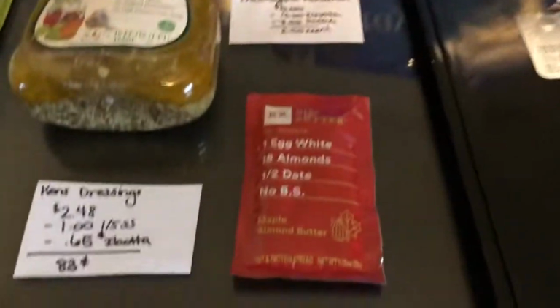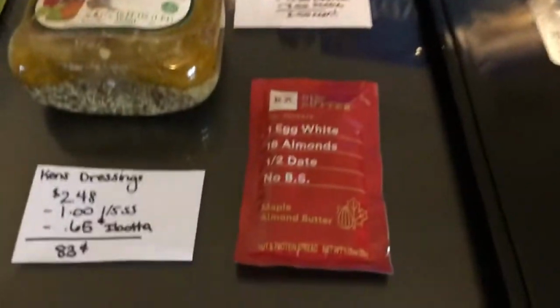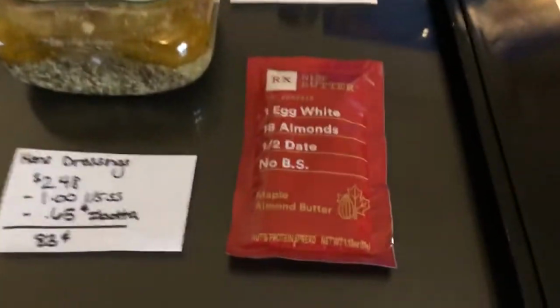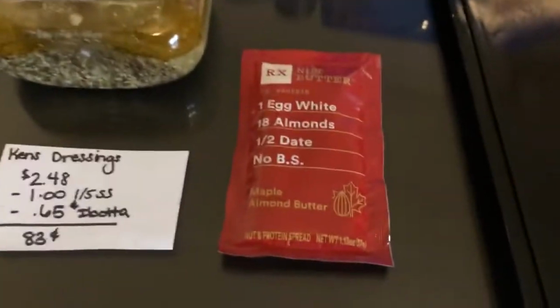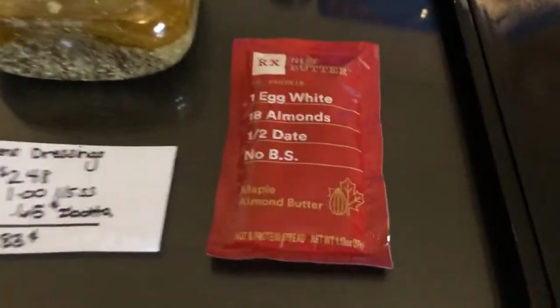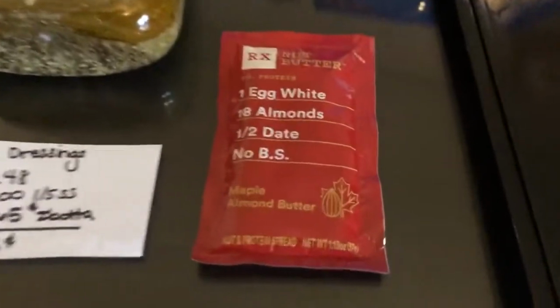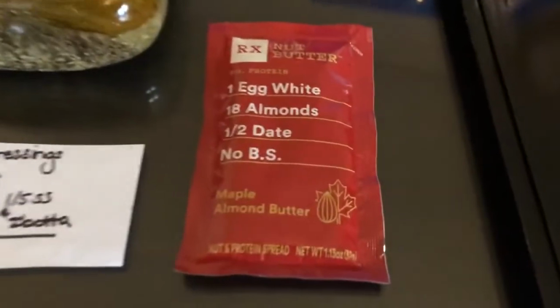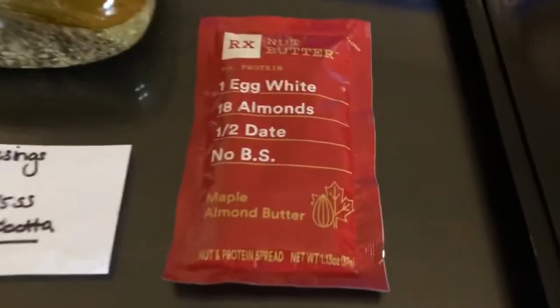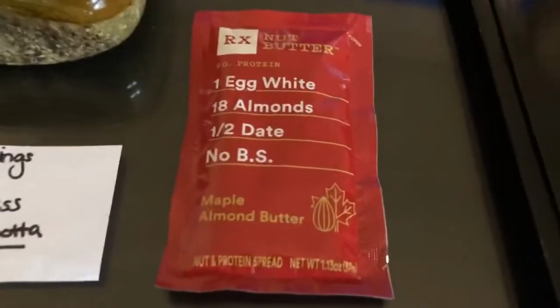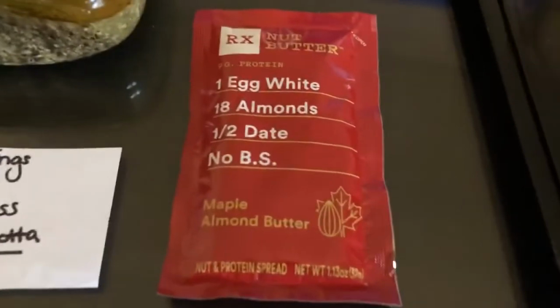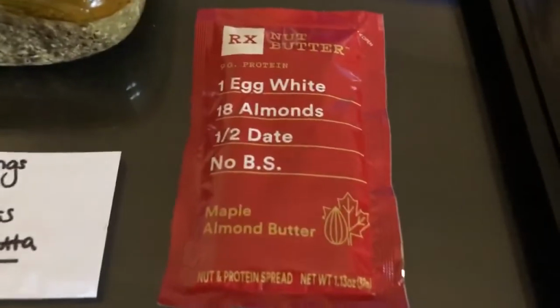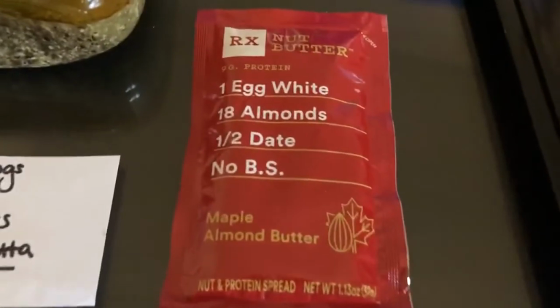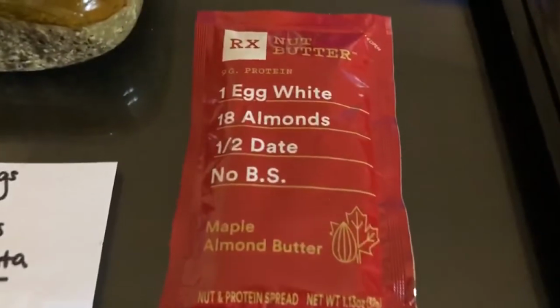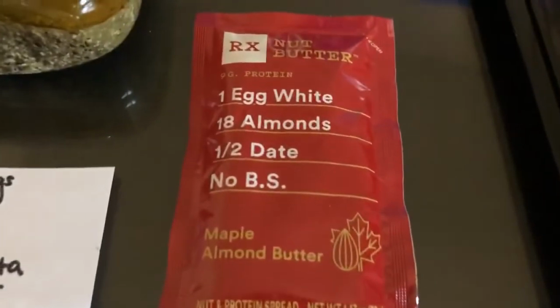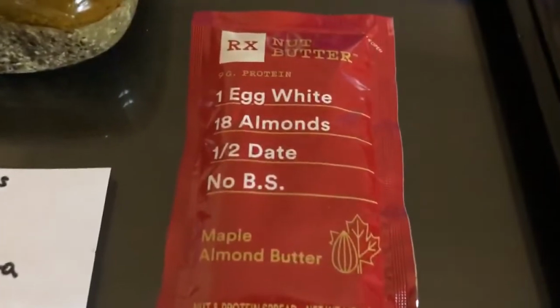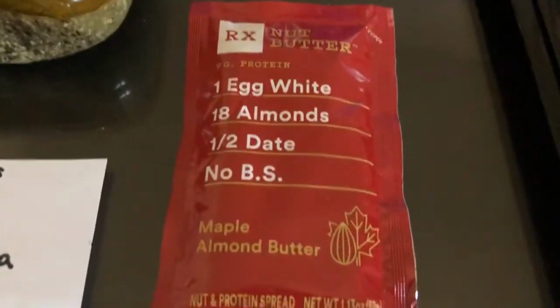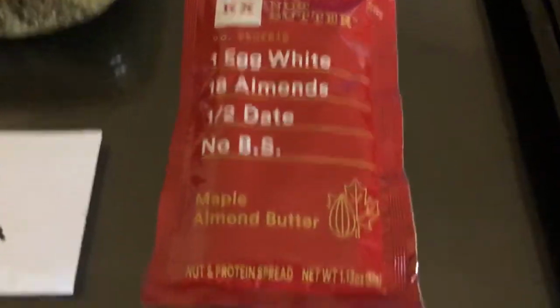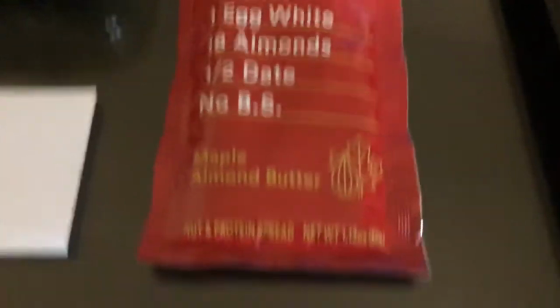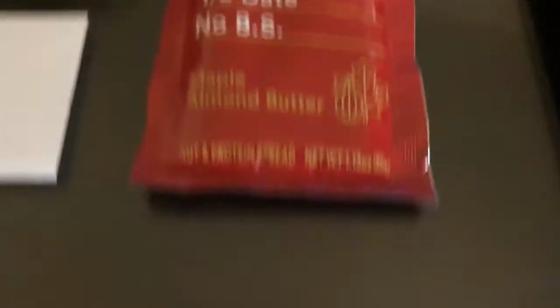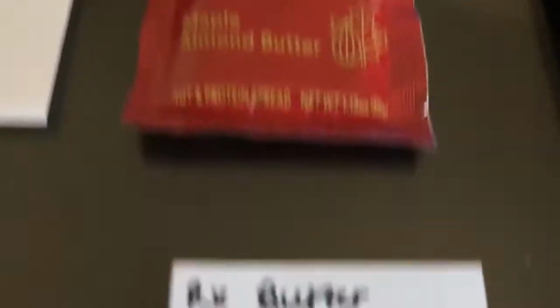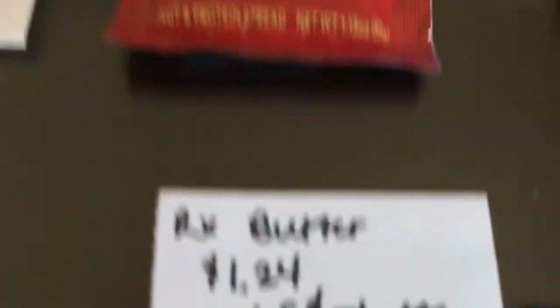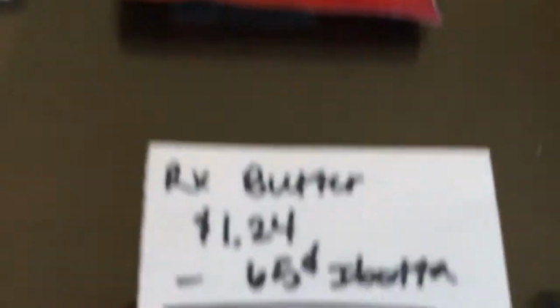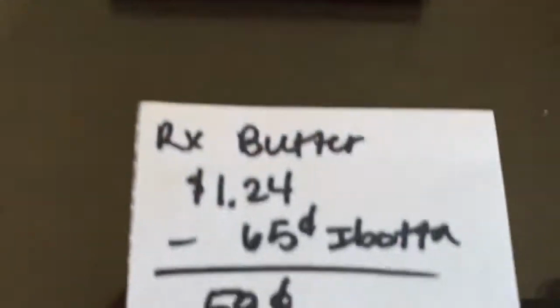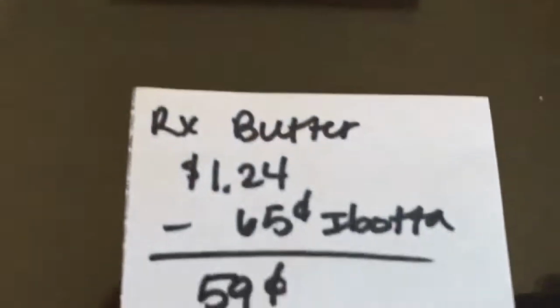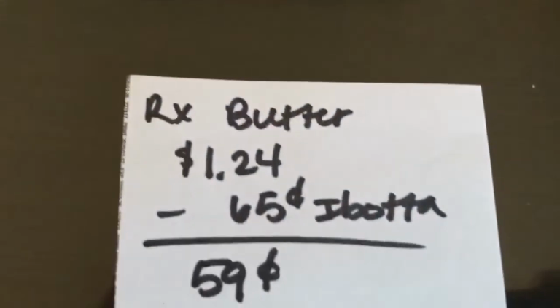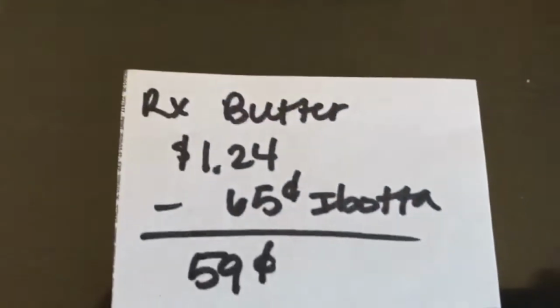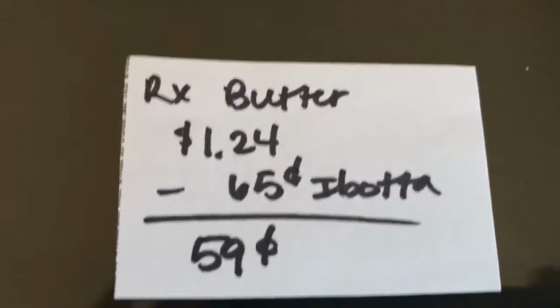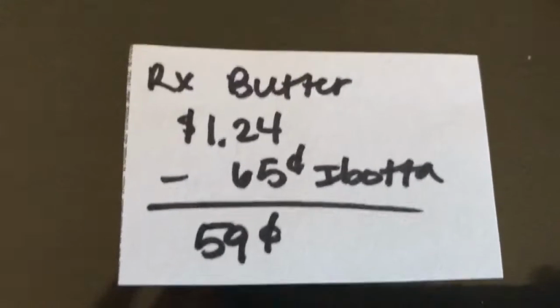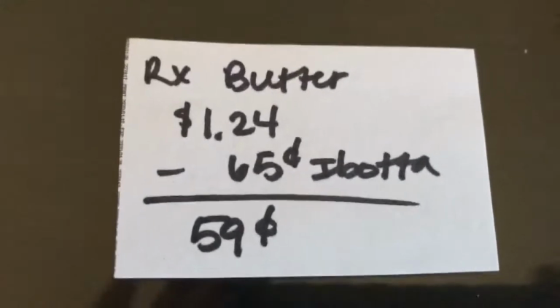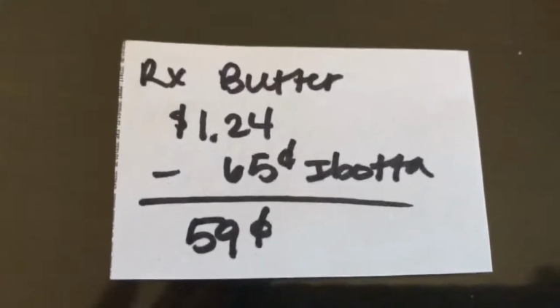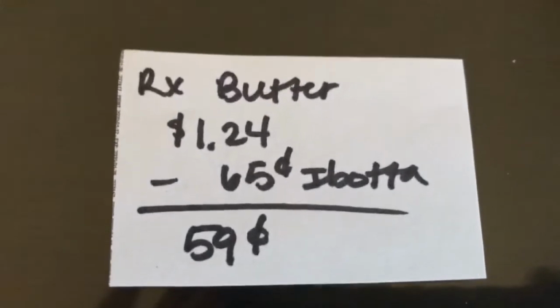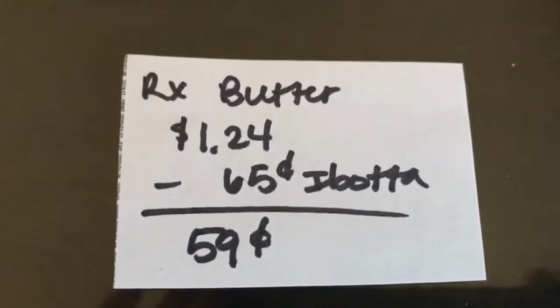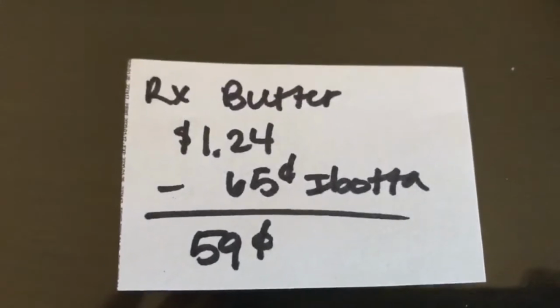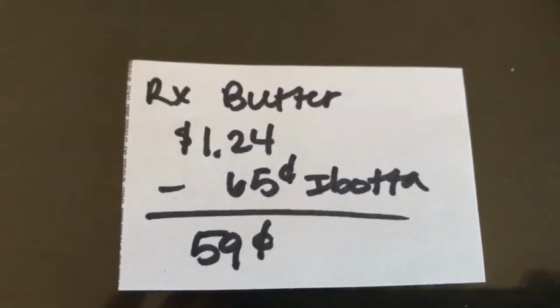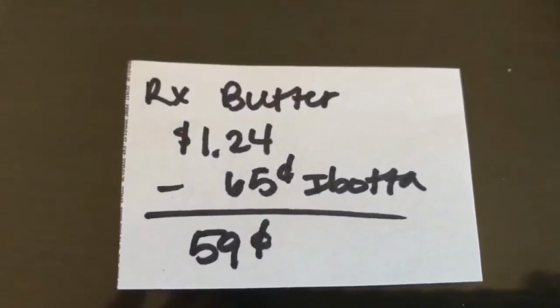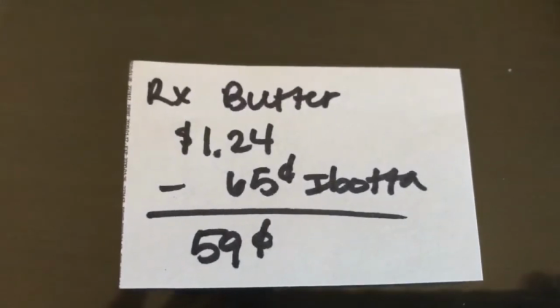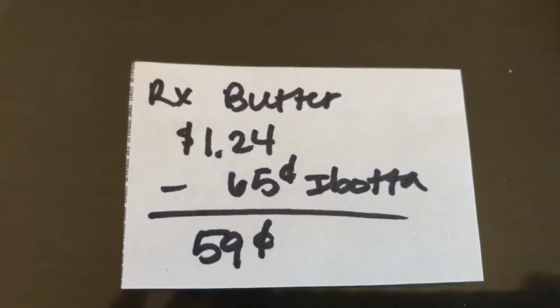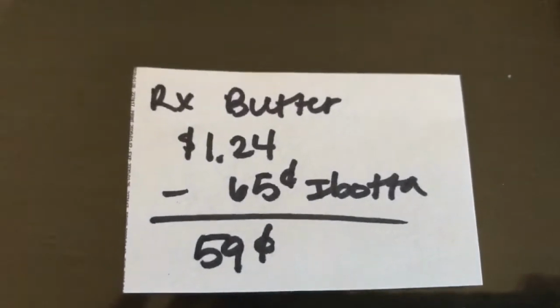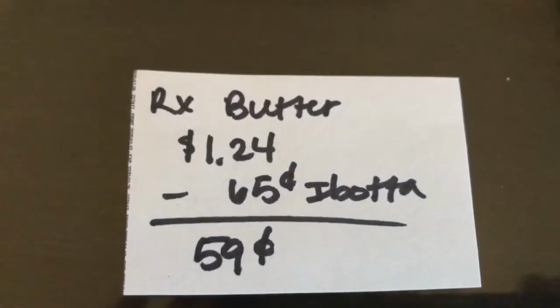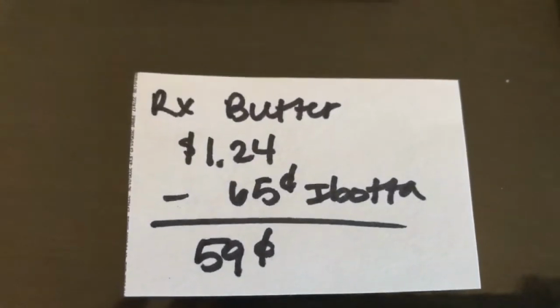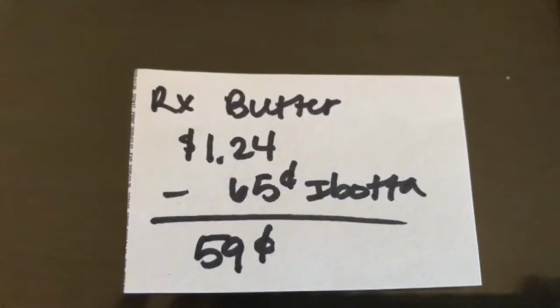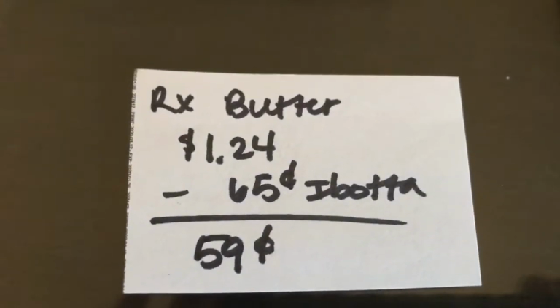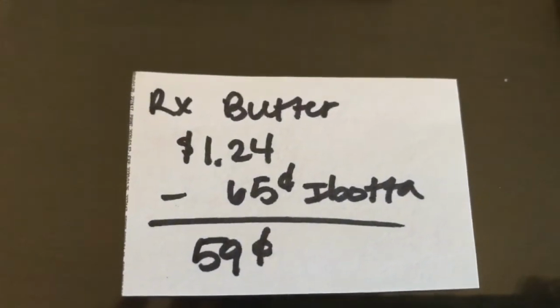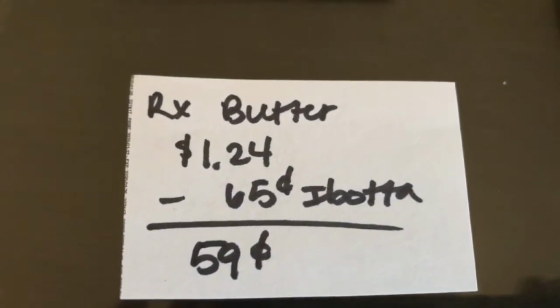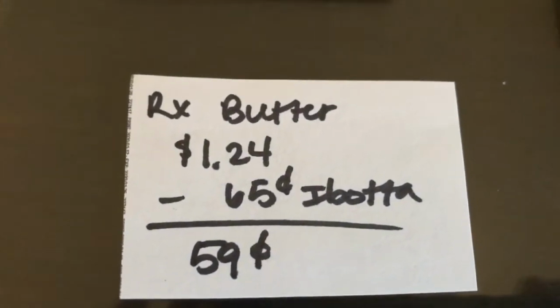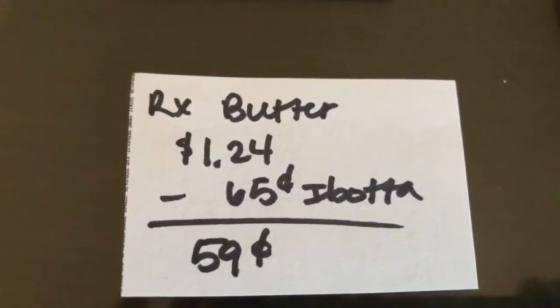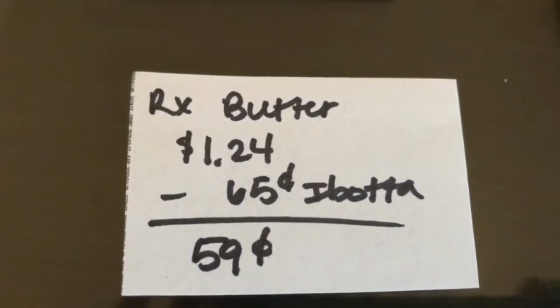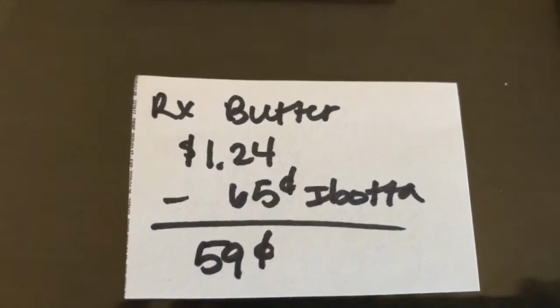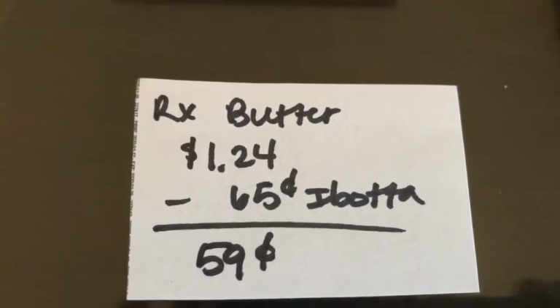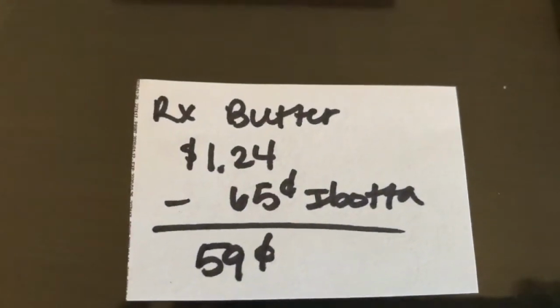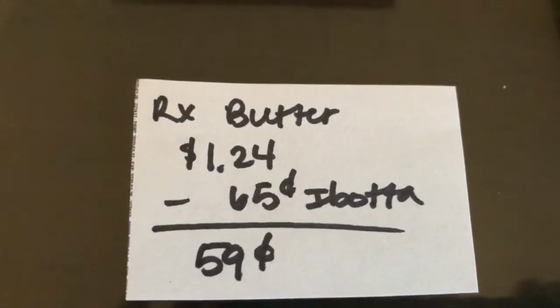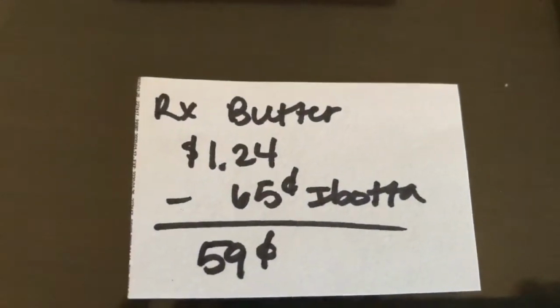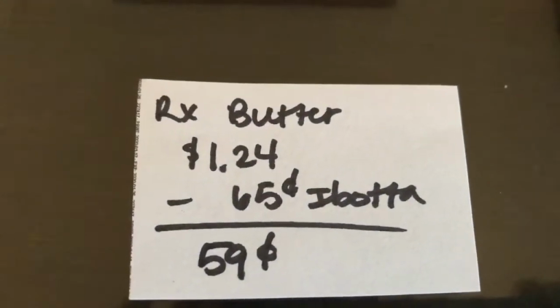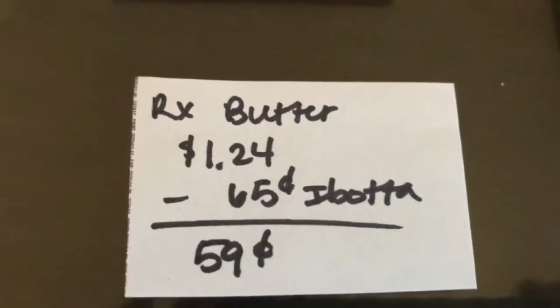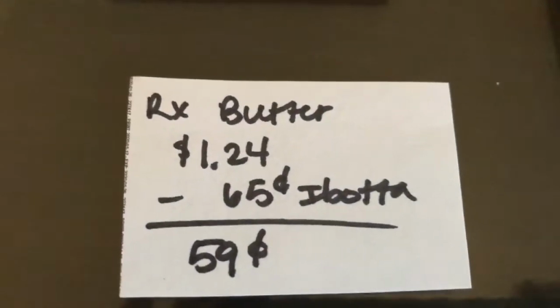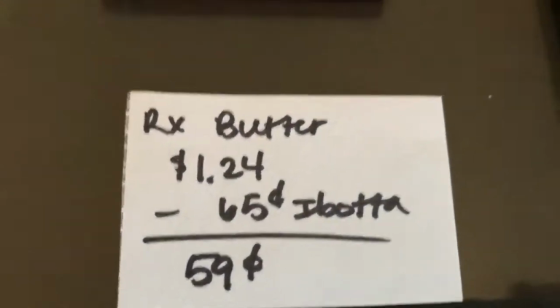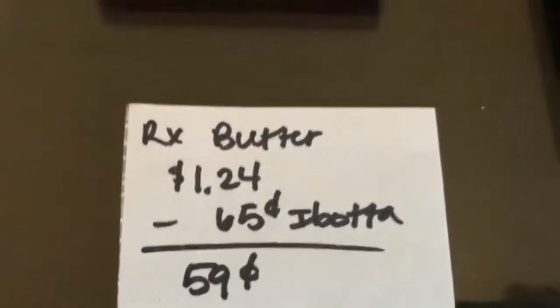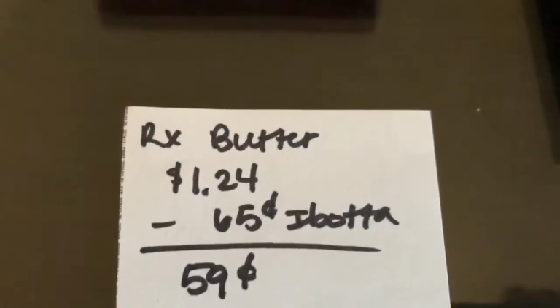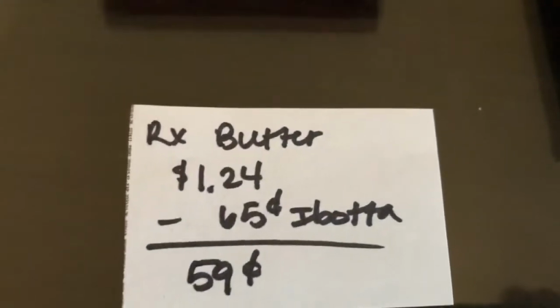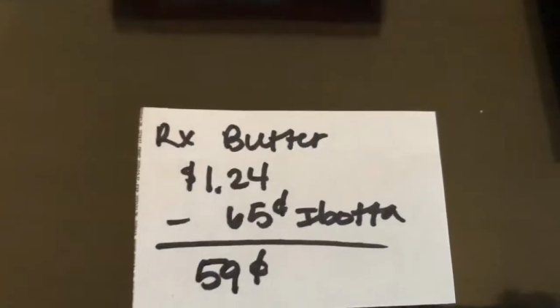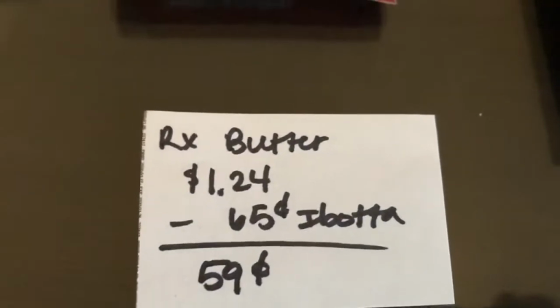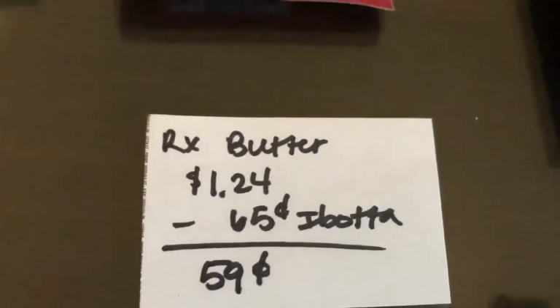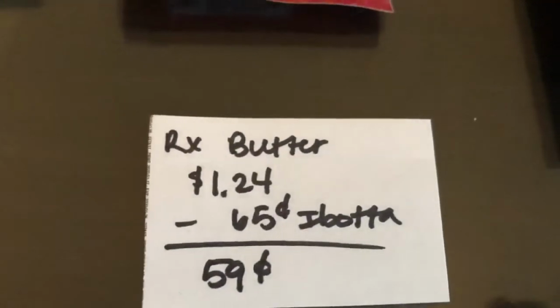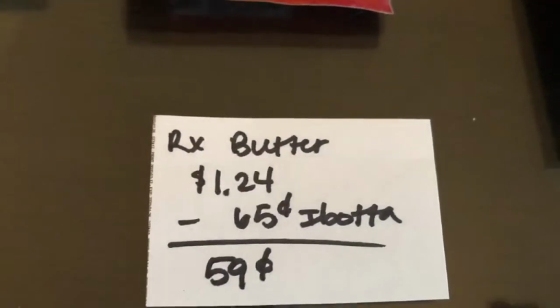The next deal is on the RX Butter. It's $1.24. Ibotta is giving $0.65 back, making it $0.59.